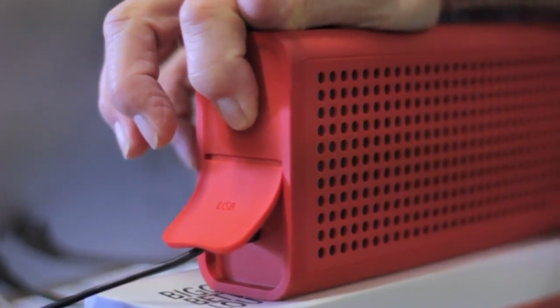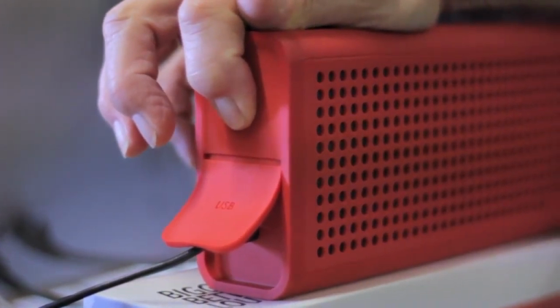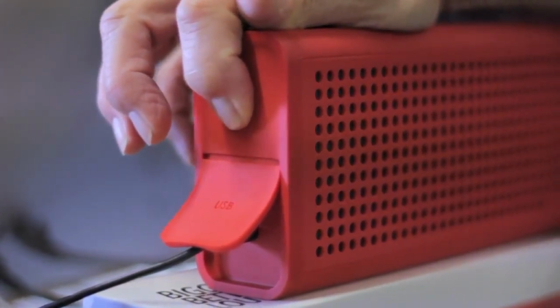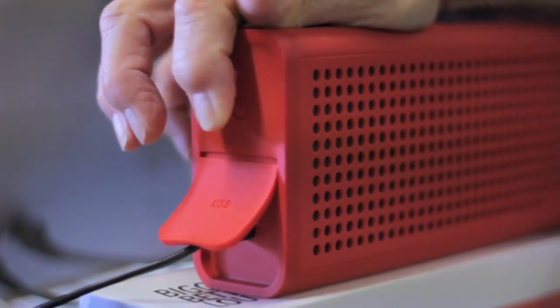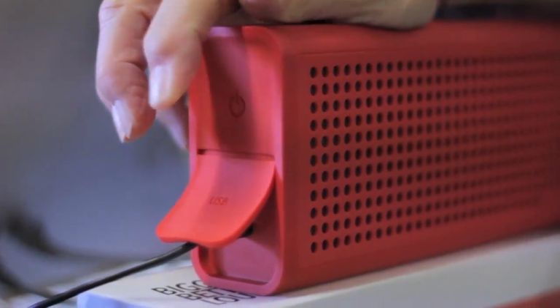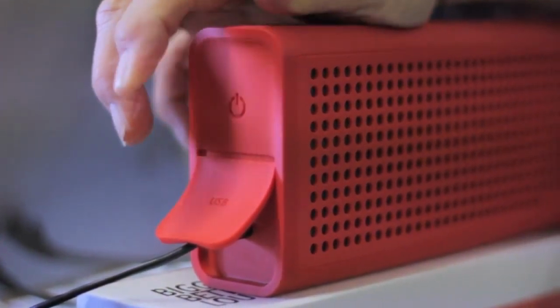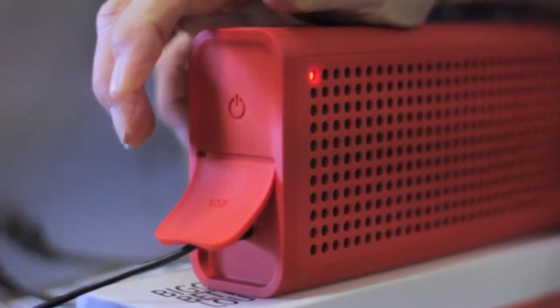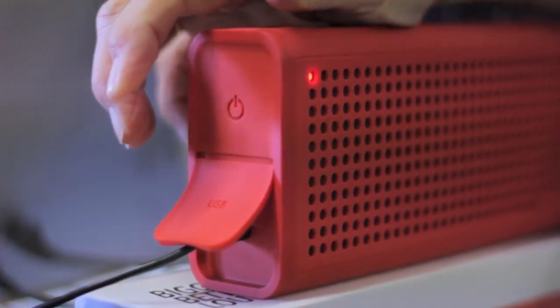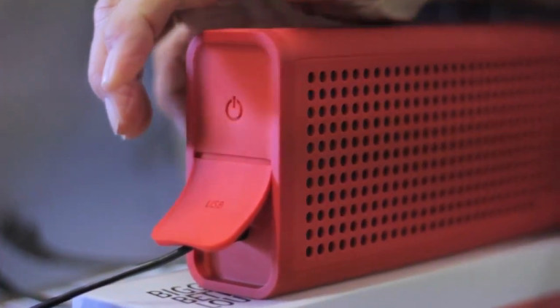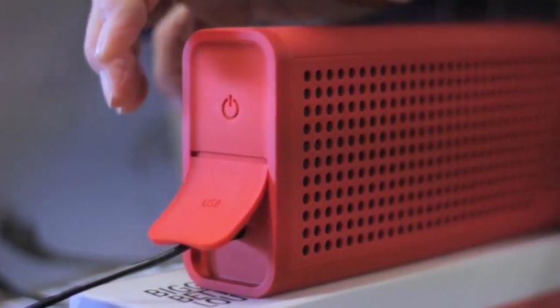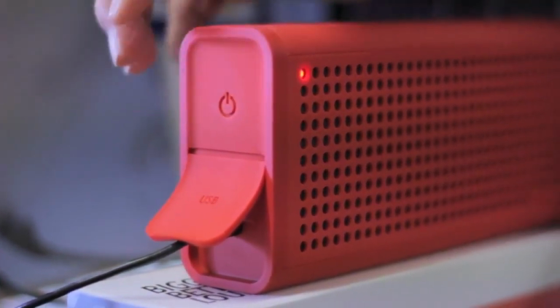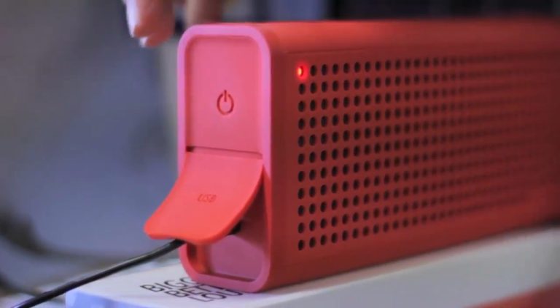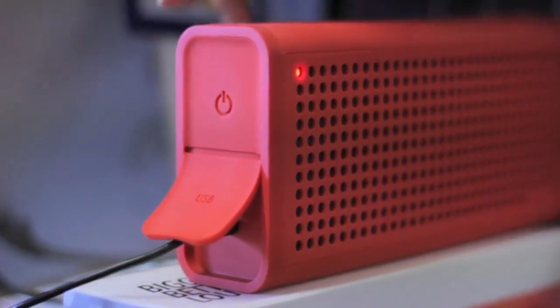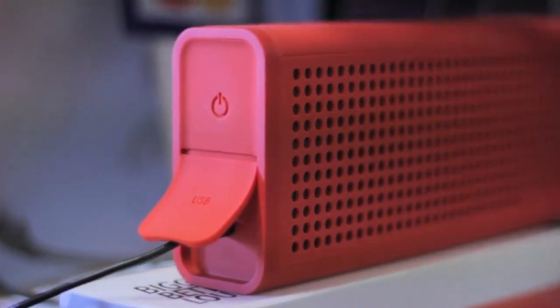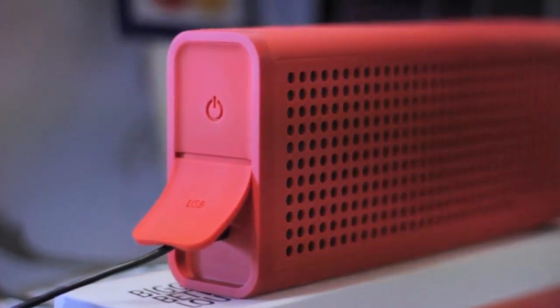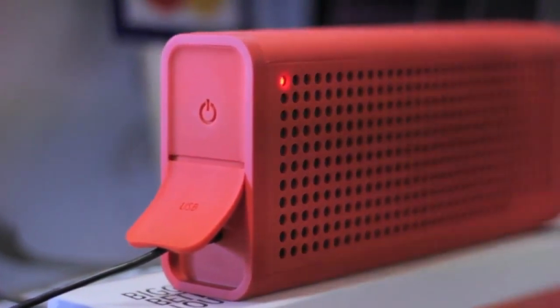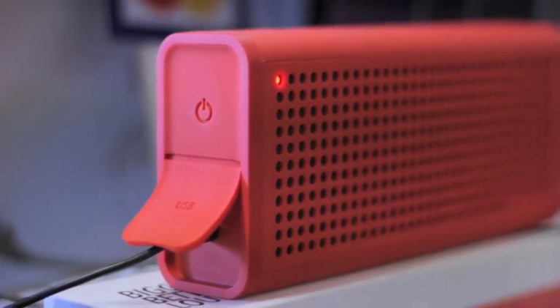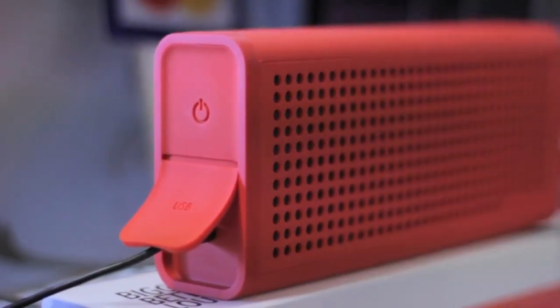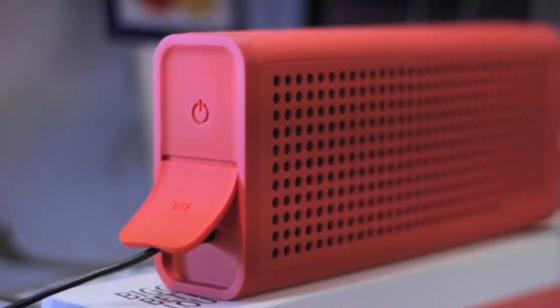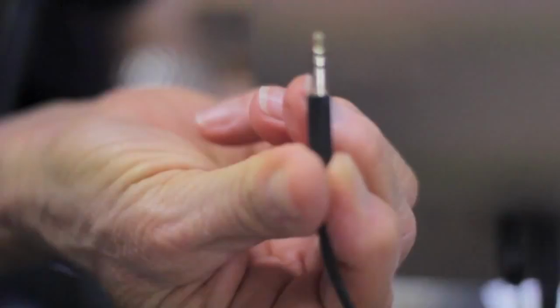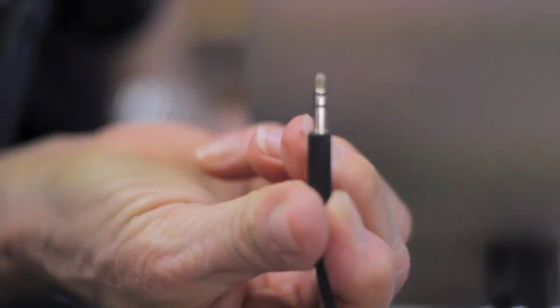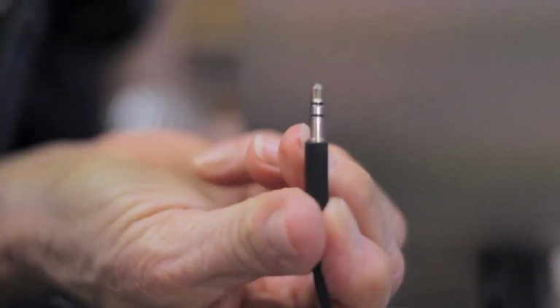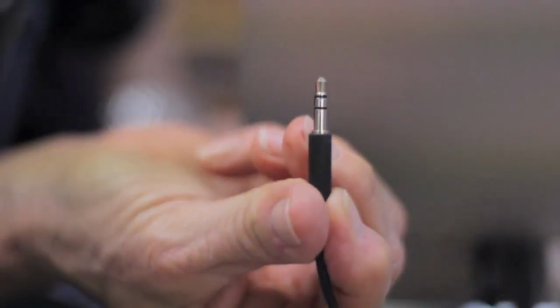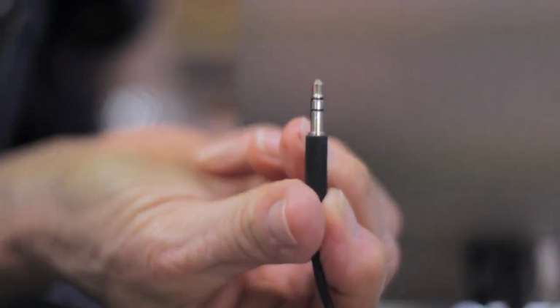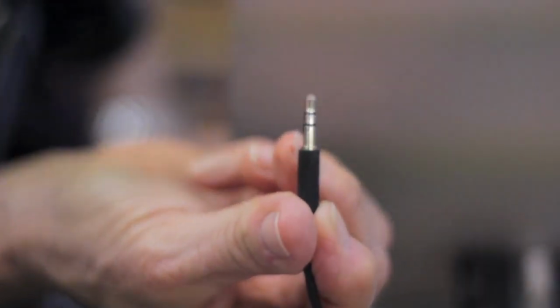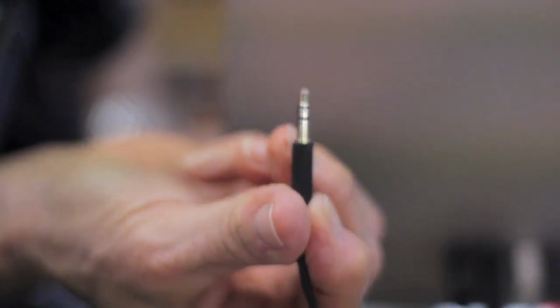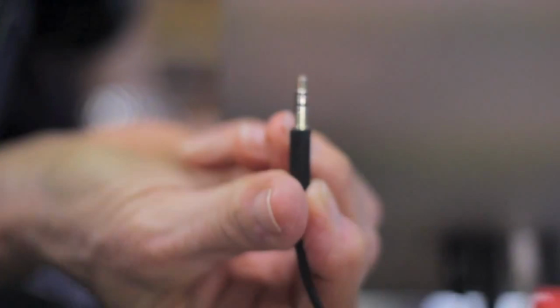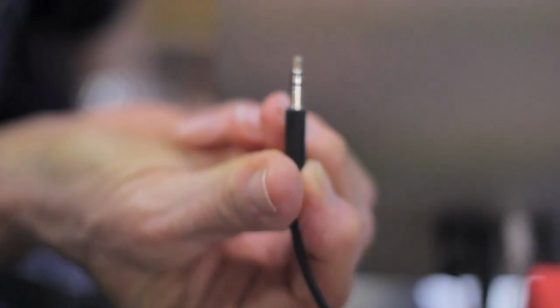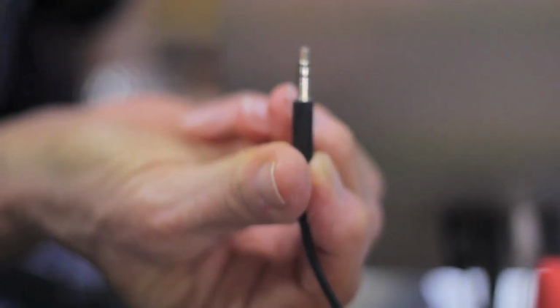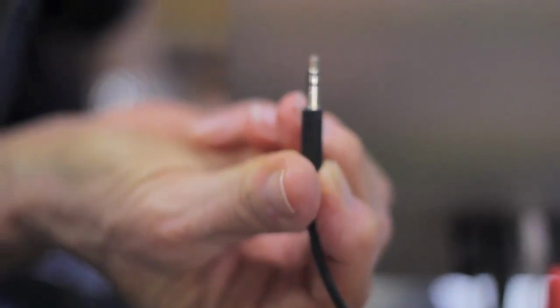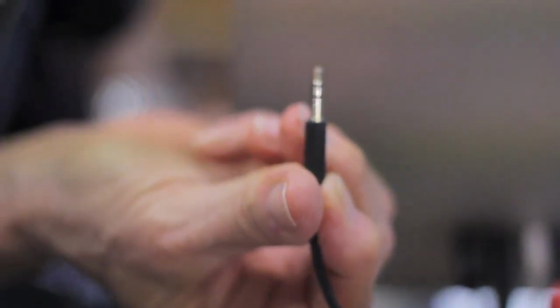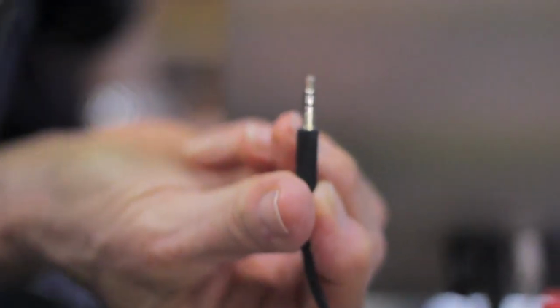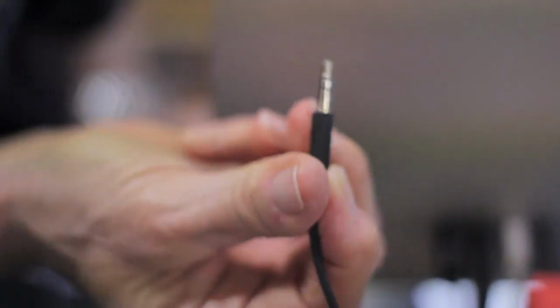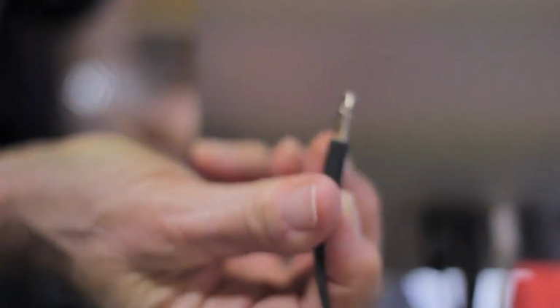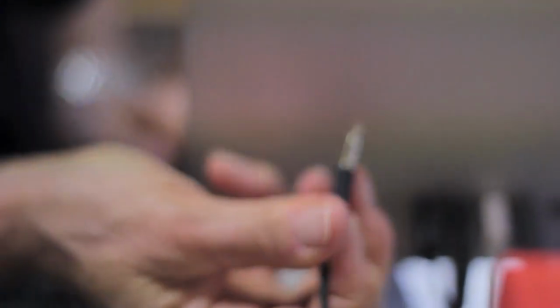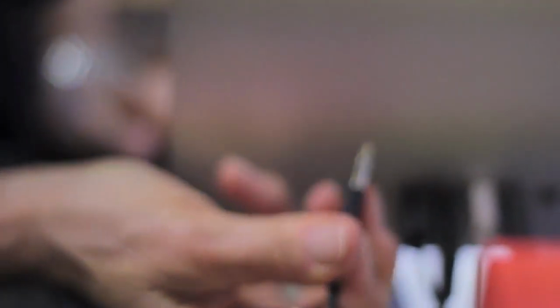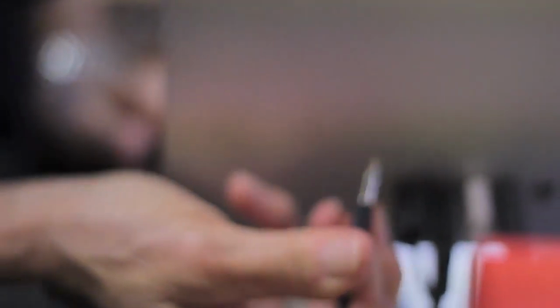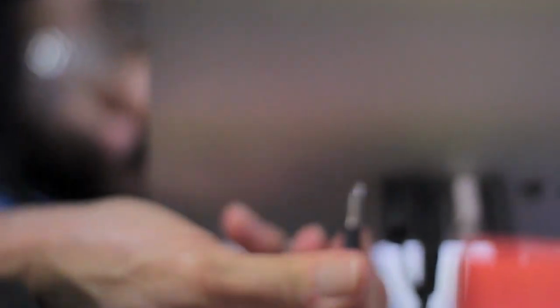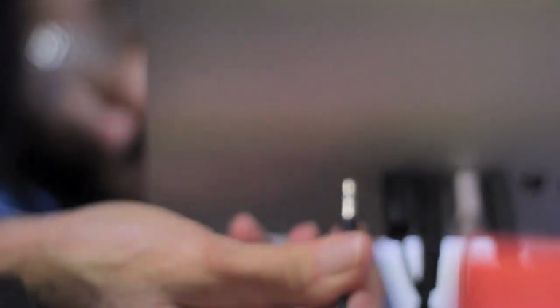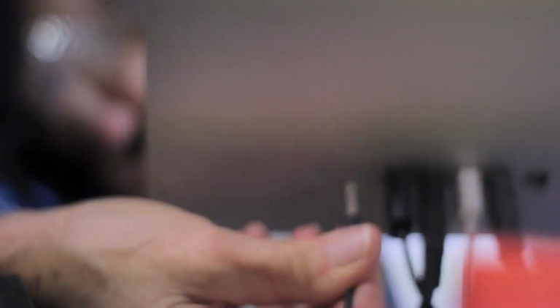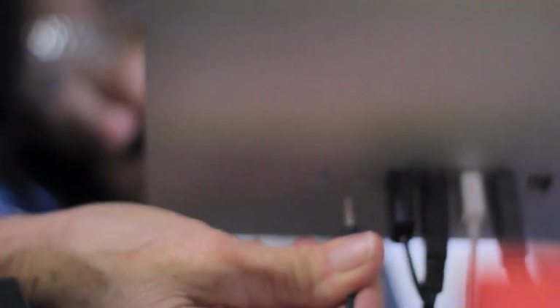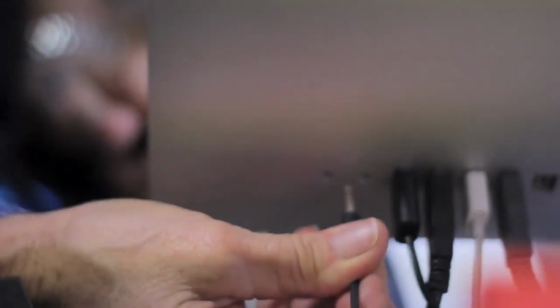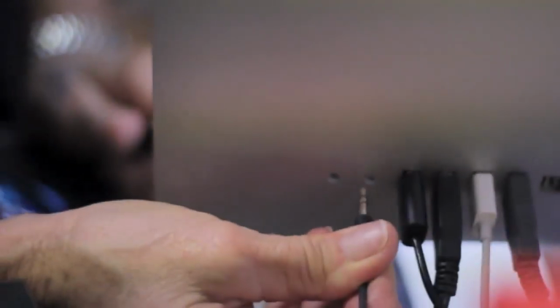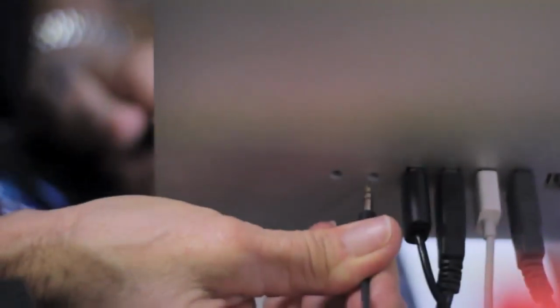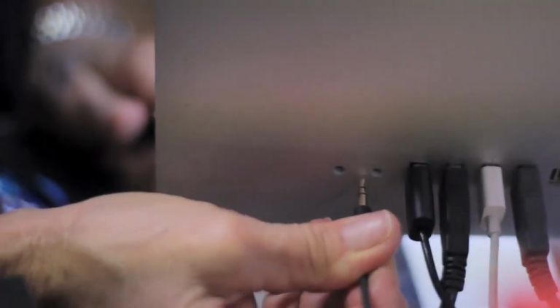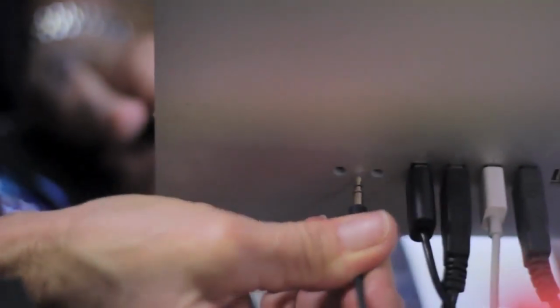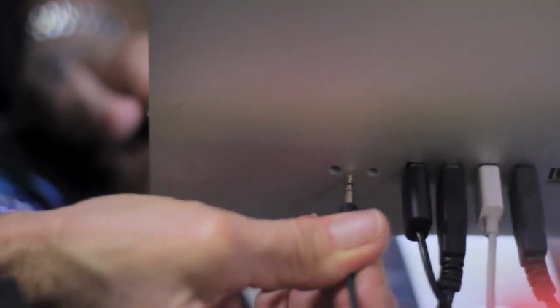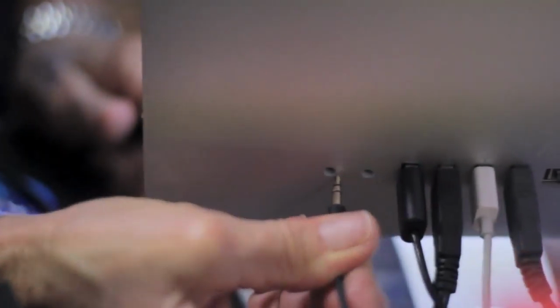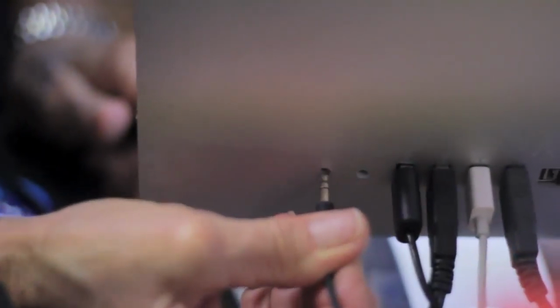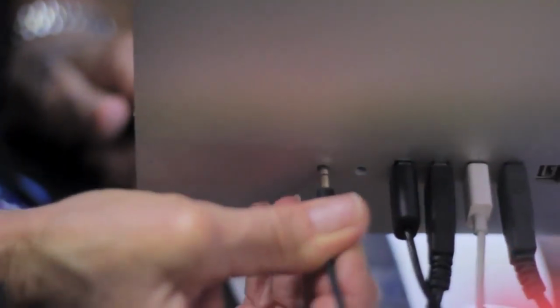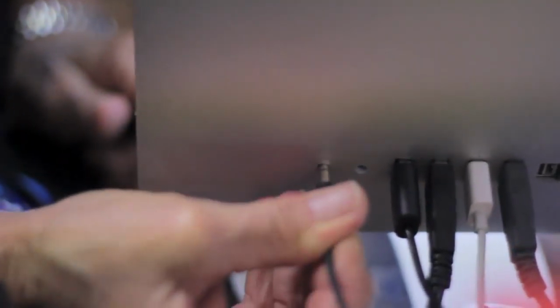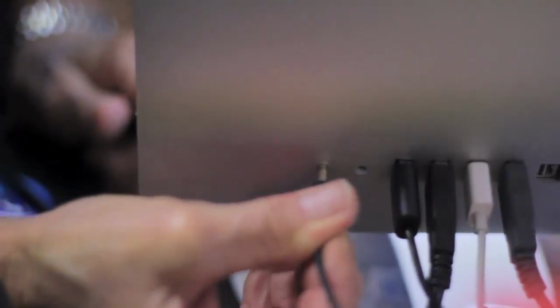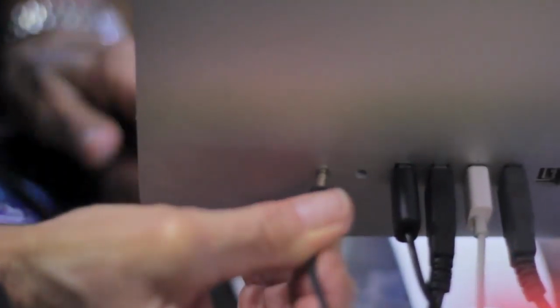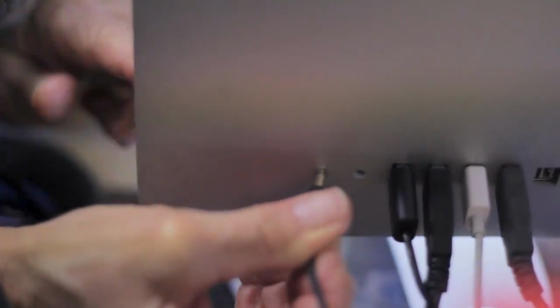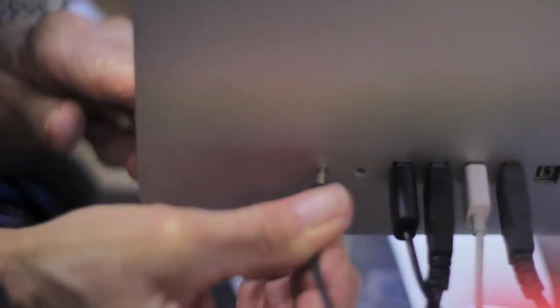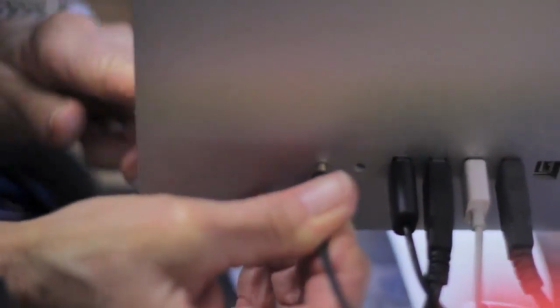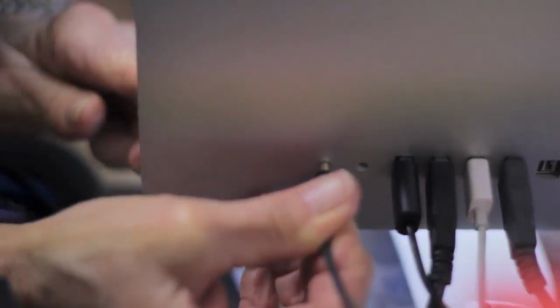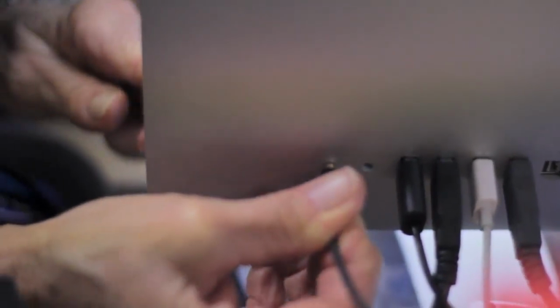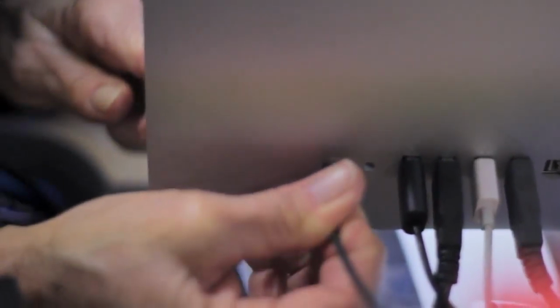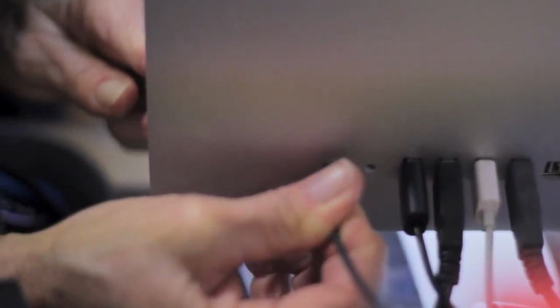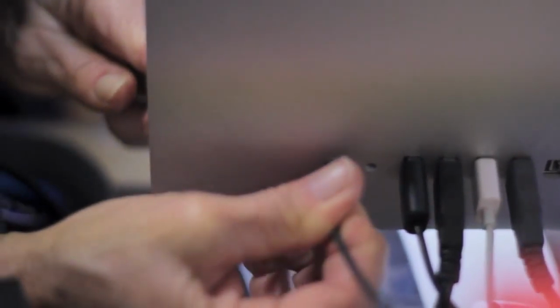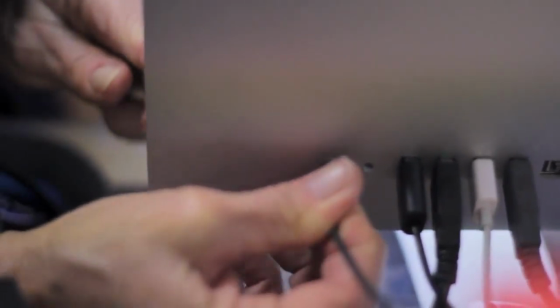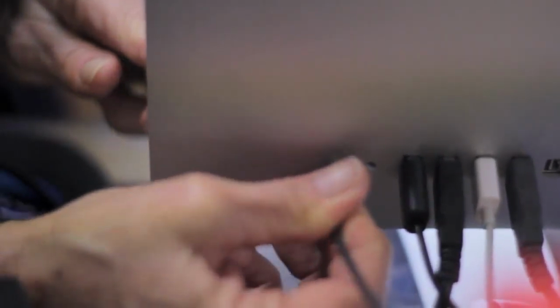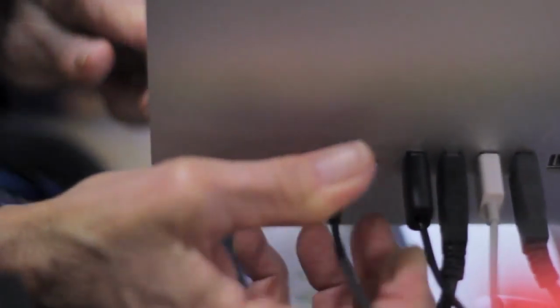The Blaster has a built-in audio jack, so anything that you would normally listen to with your headphones would fit perfectly with the Blaster.